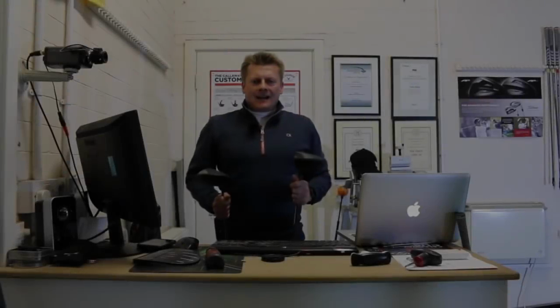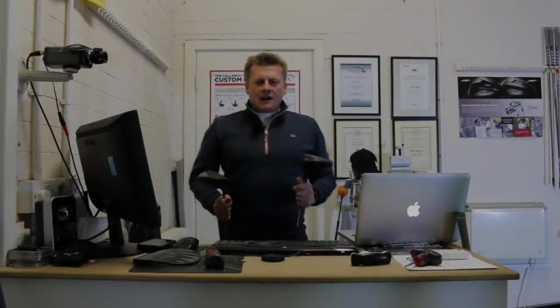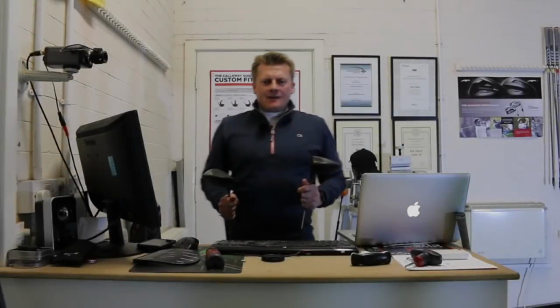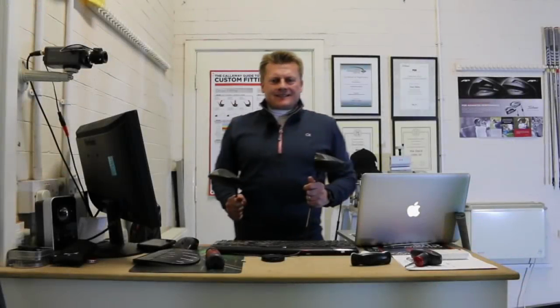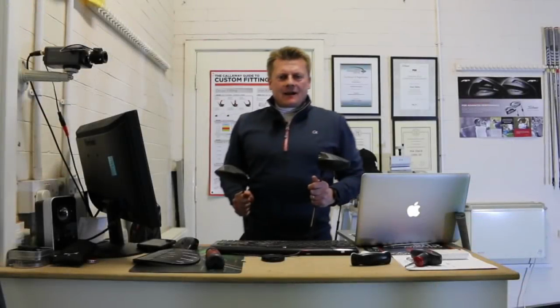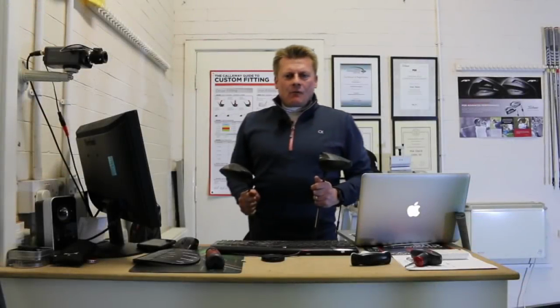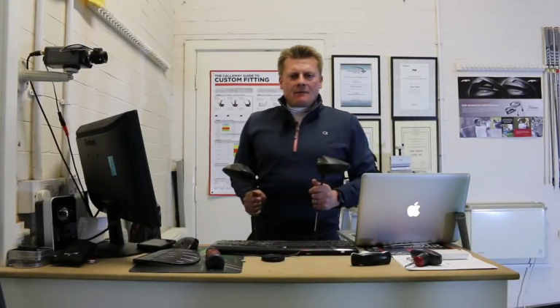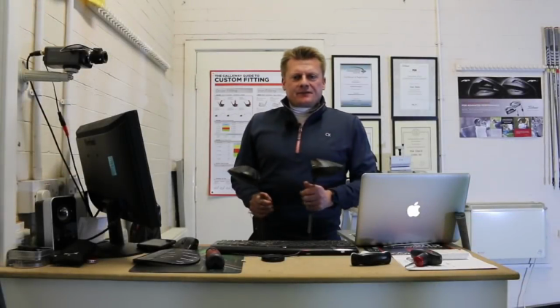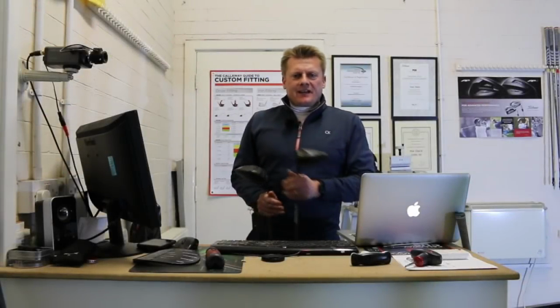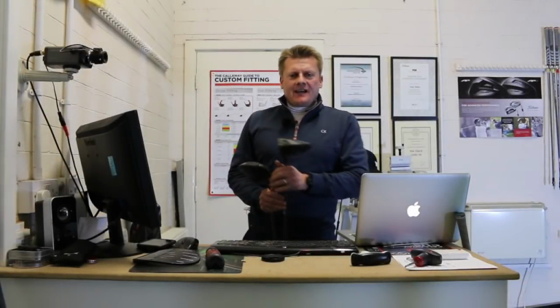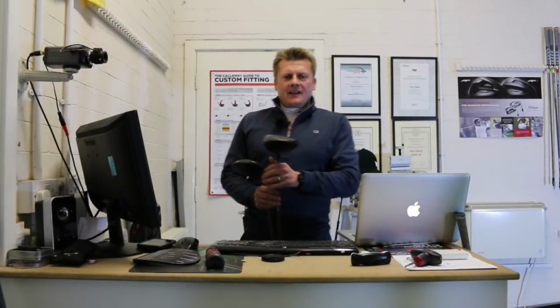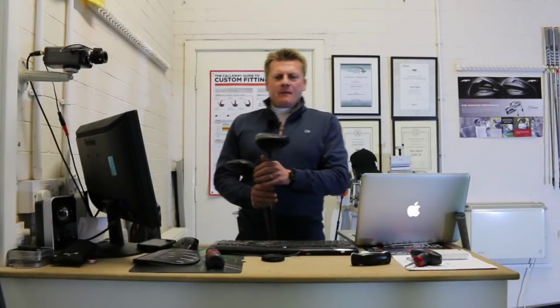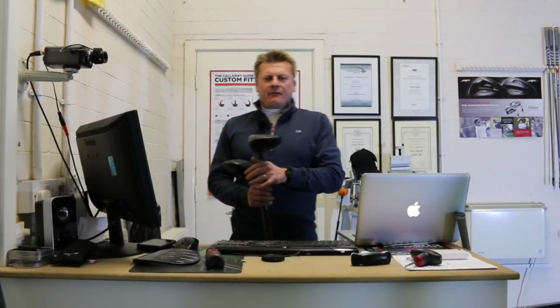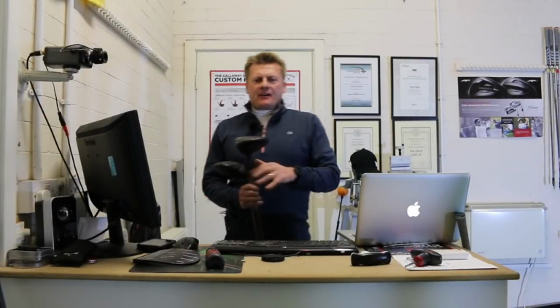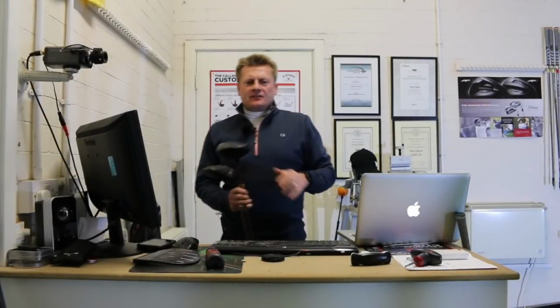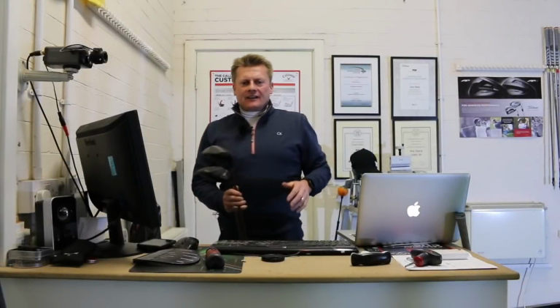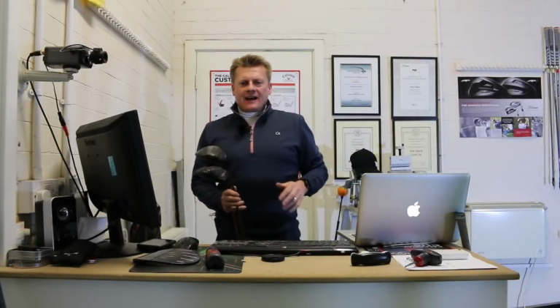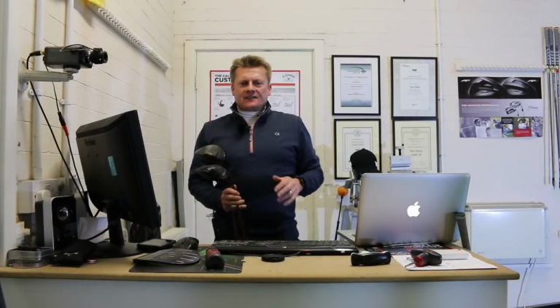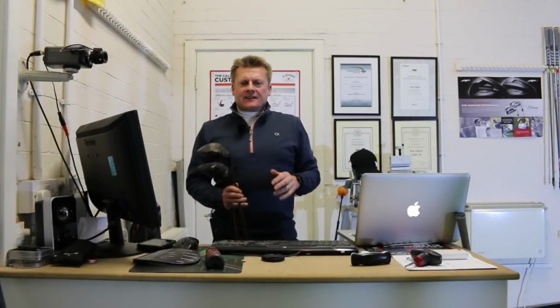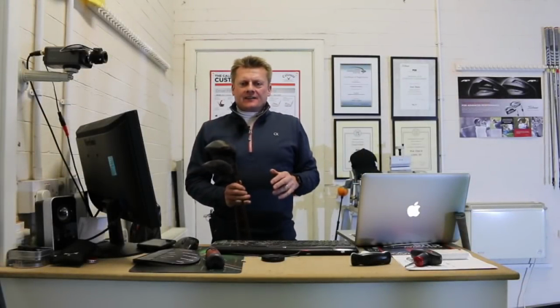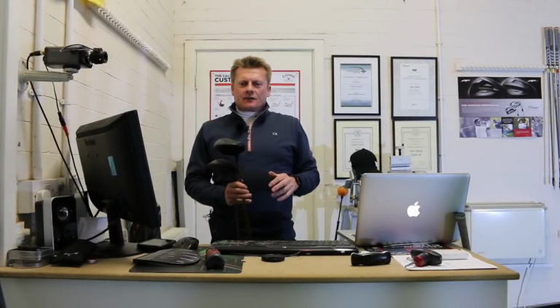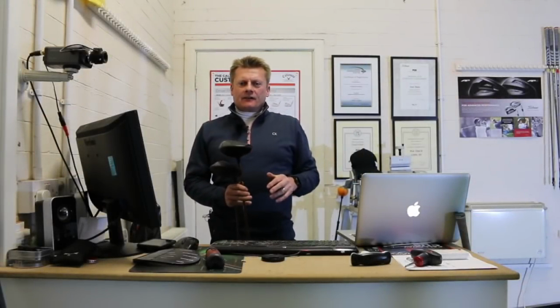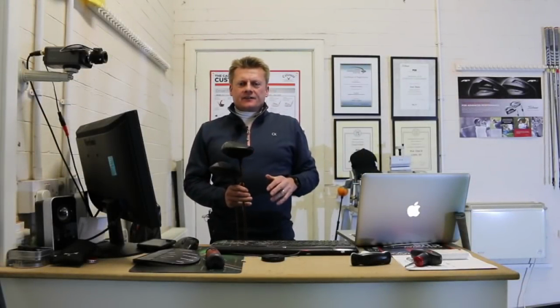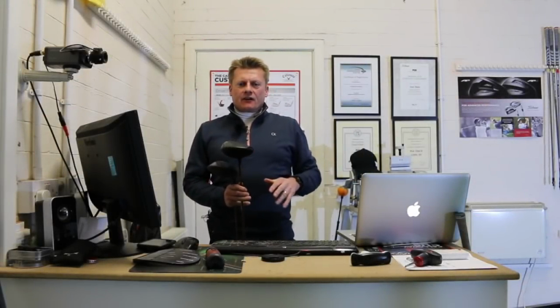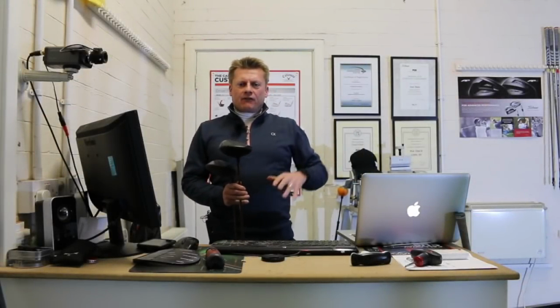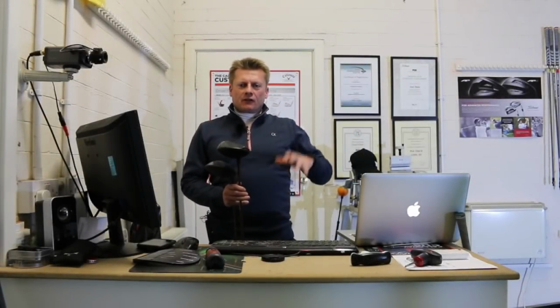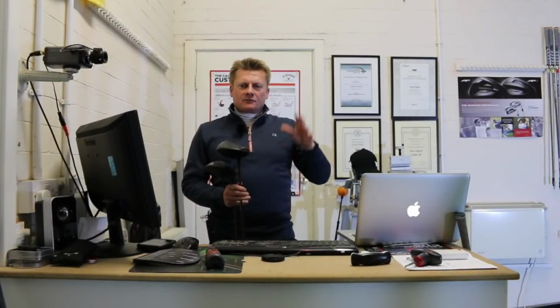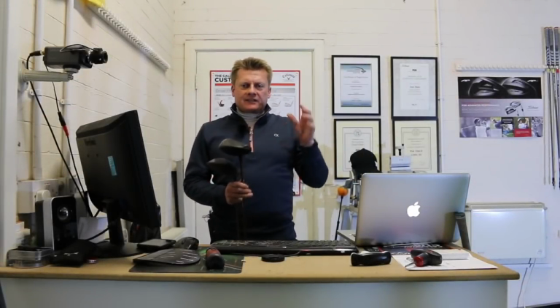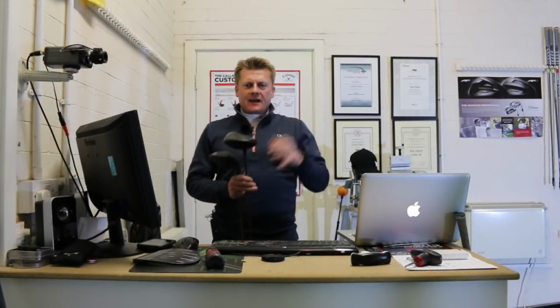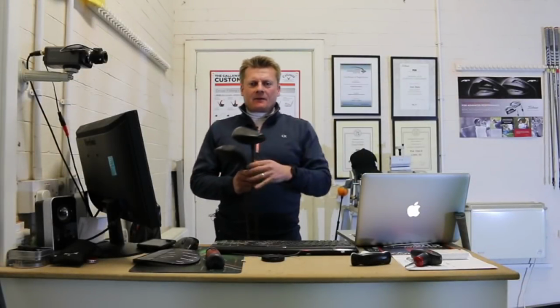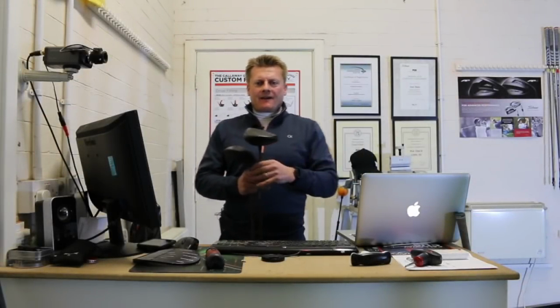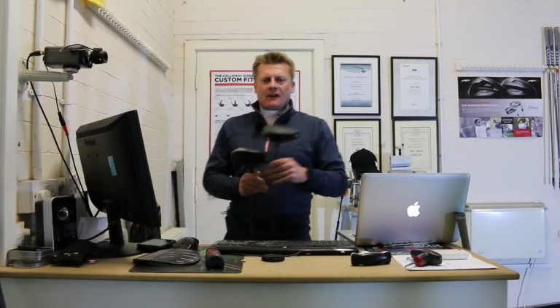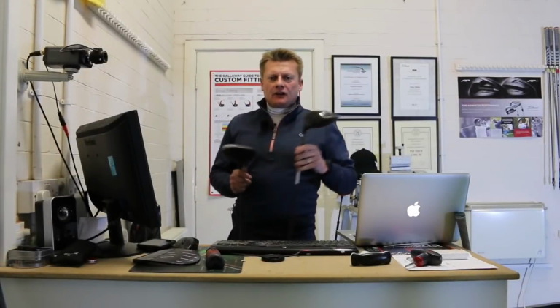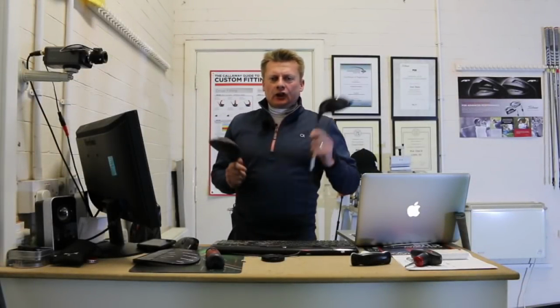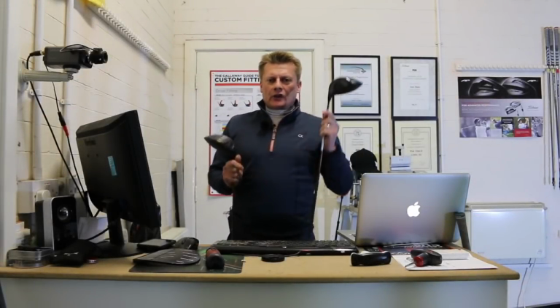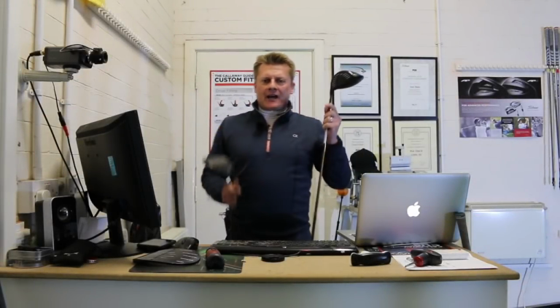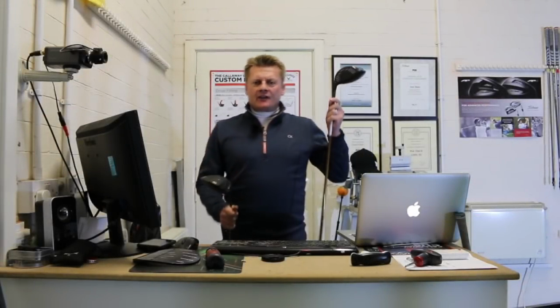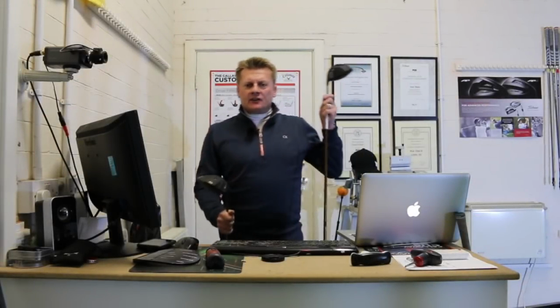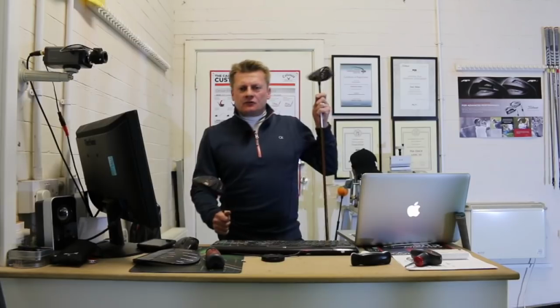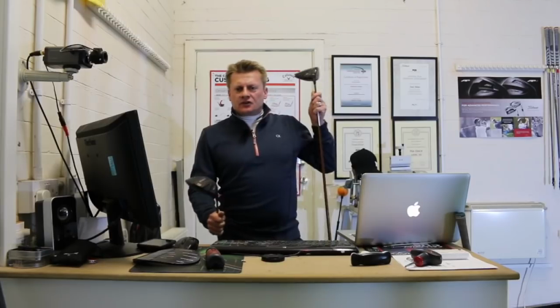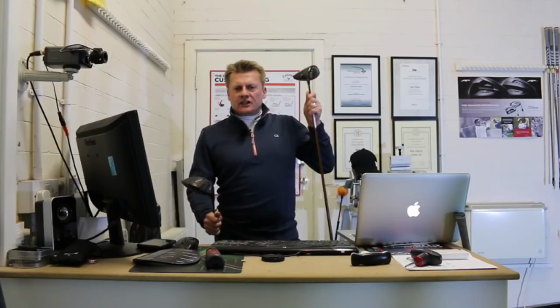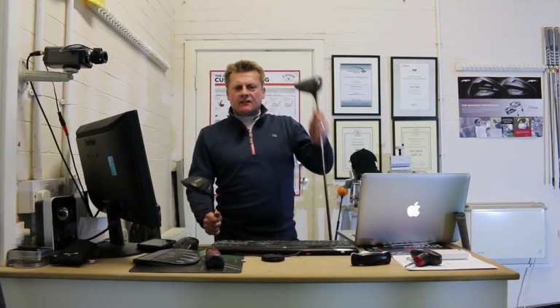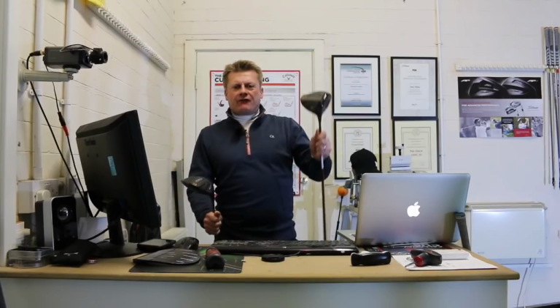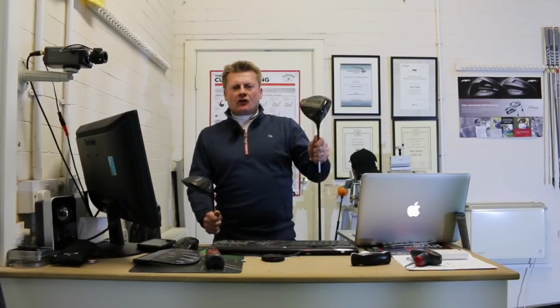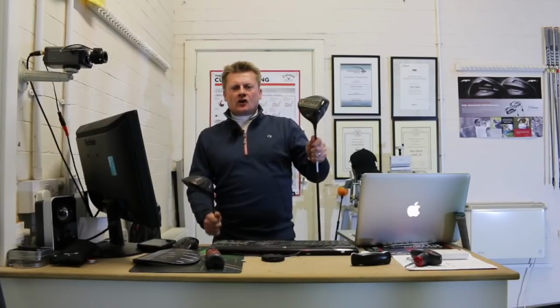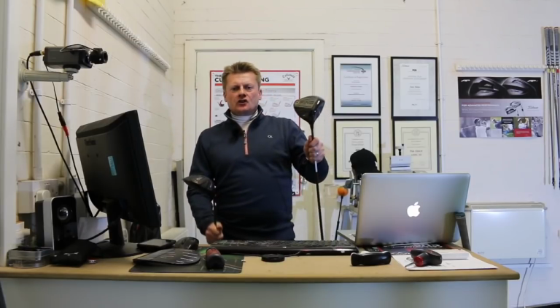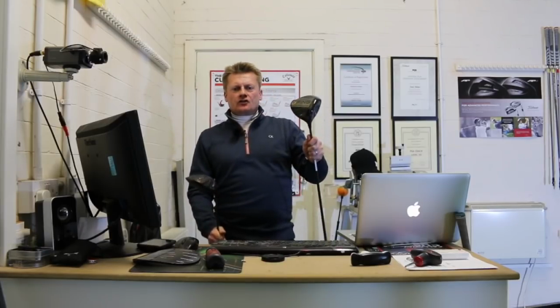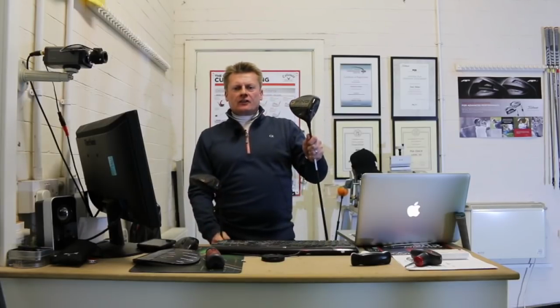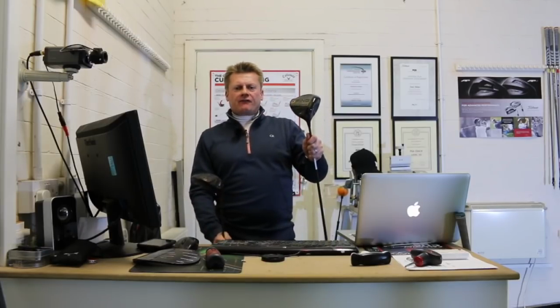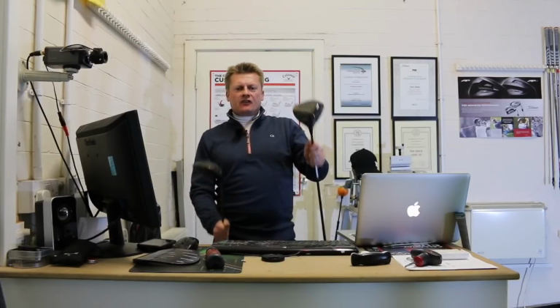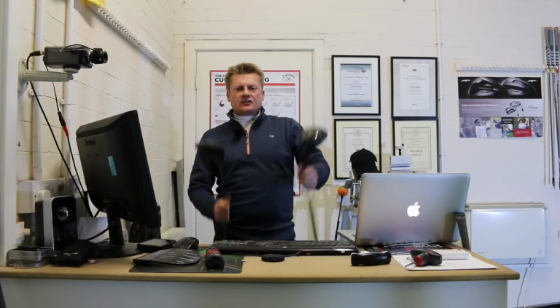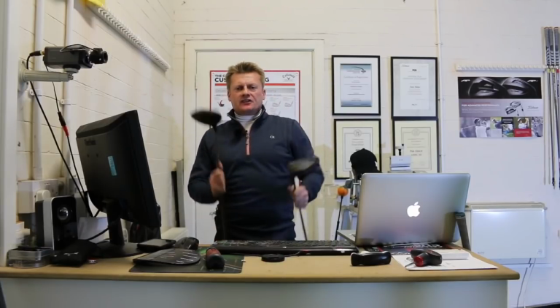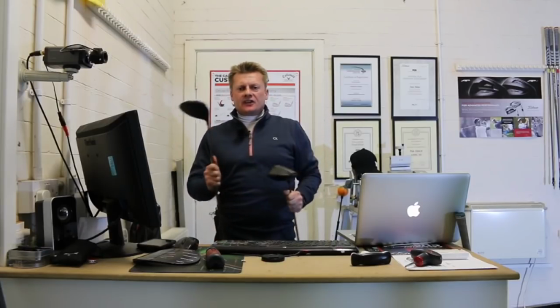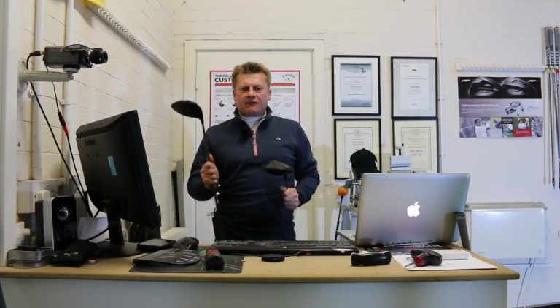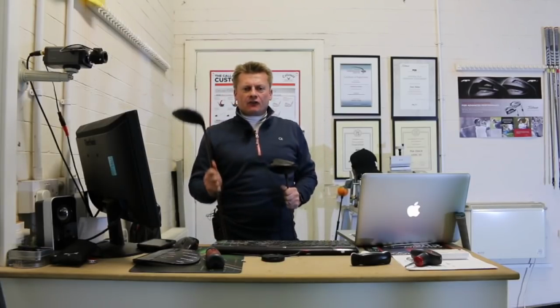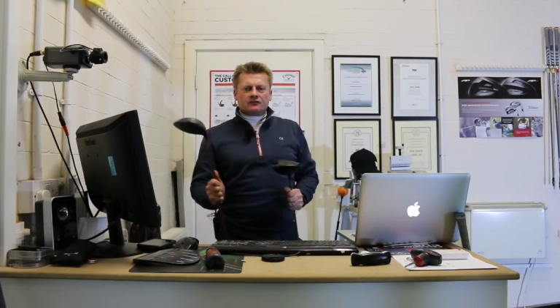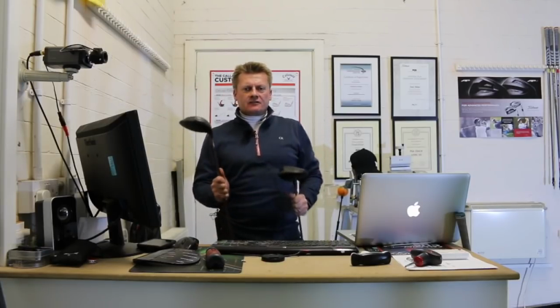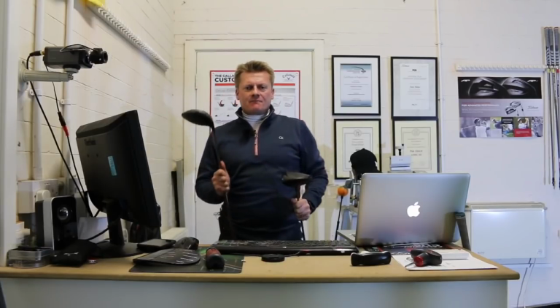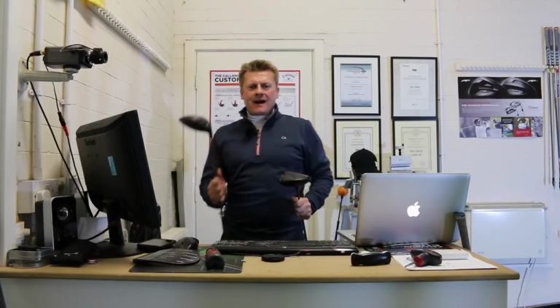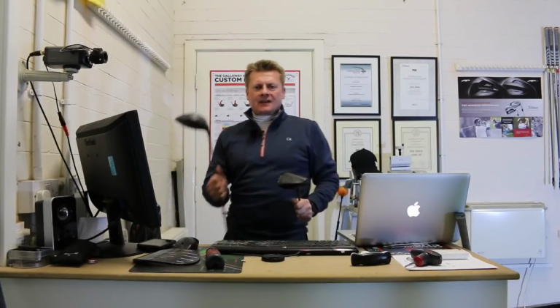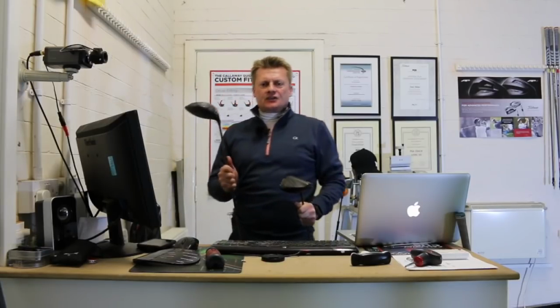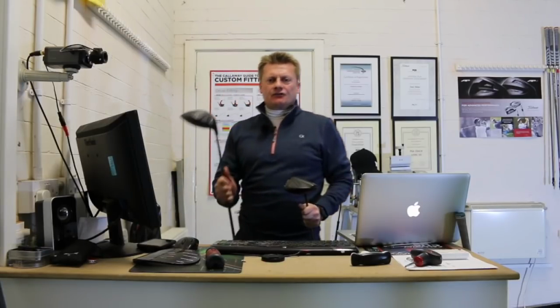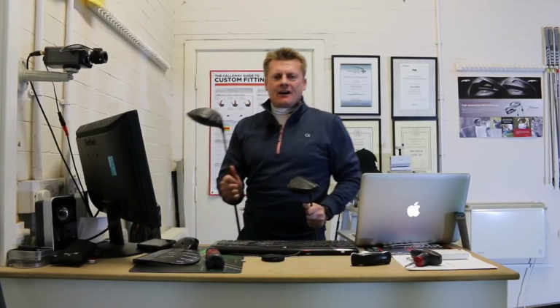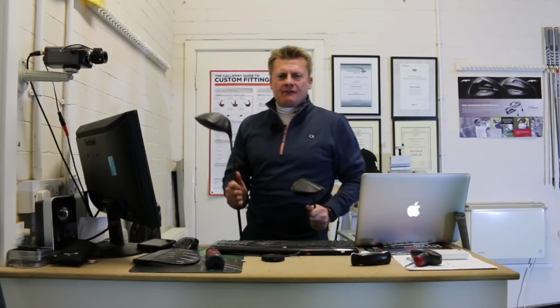Hello, it's Dan Webster here, the head professional at St. Anselman's Golf Club. Today I'm going to have a little look at the new G400 versus G400 Max driver.